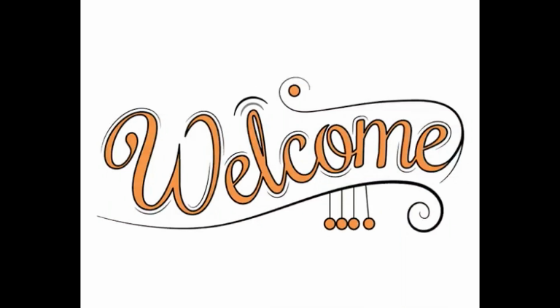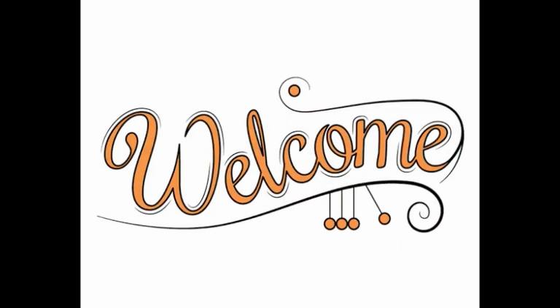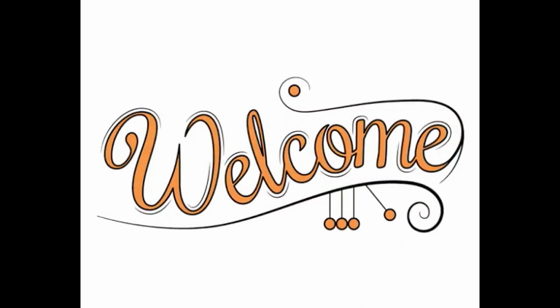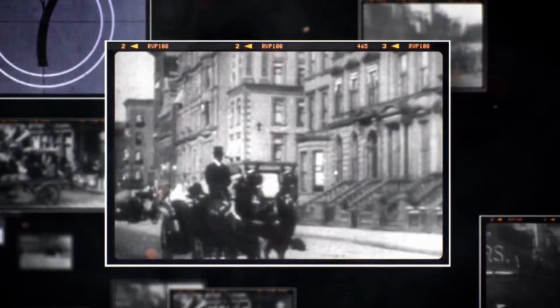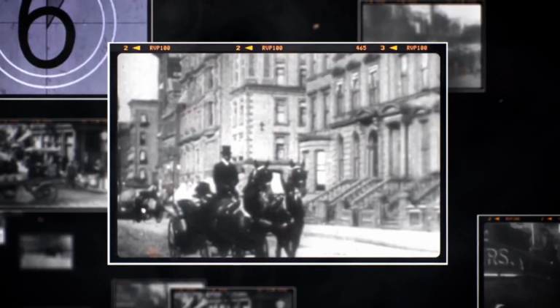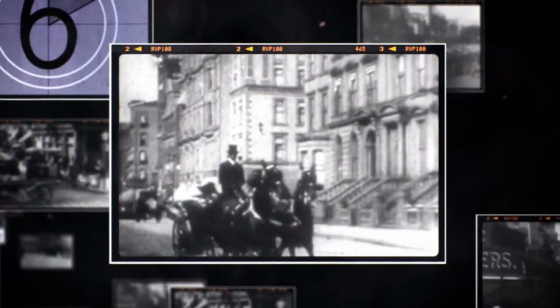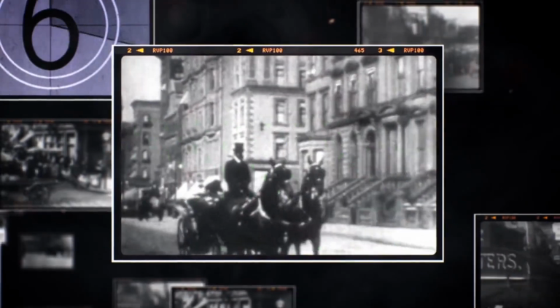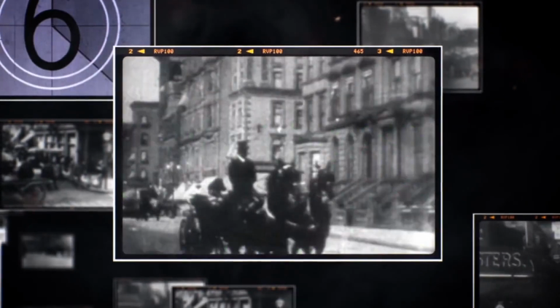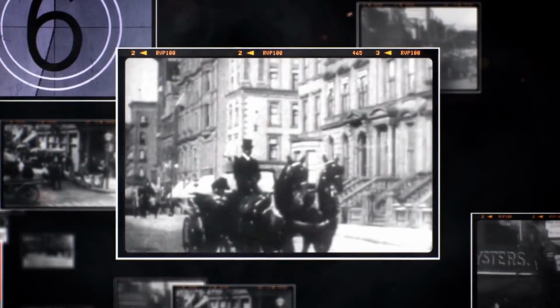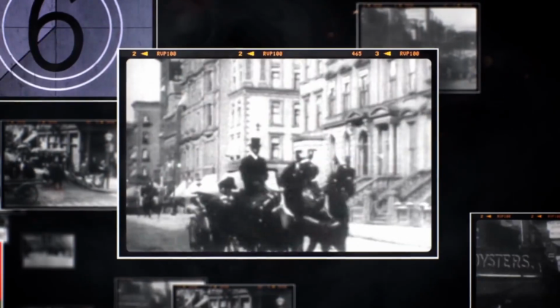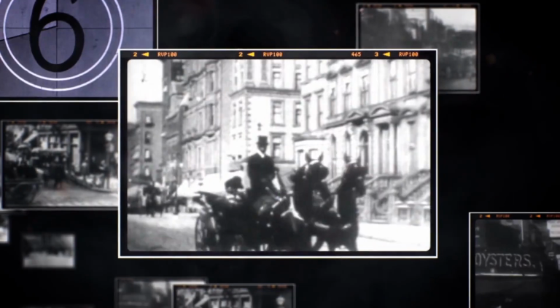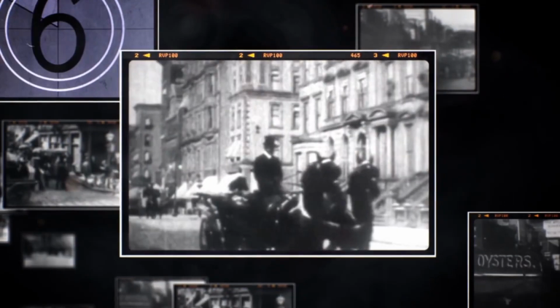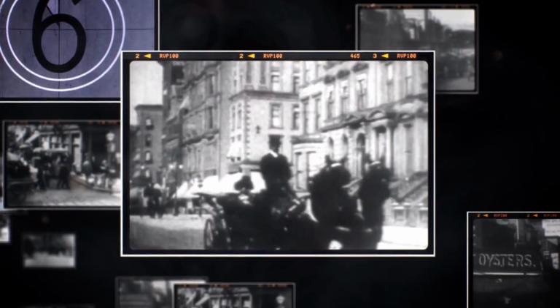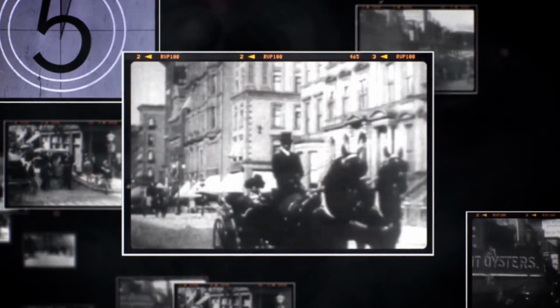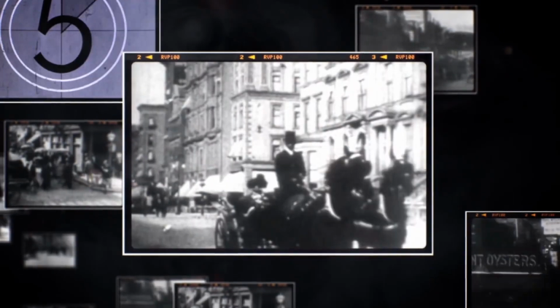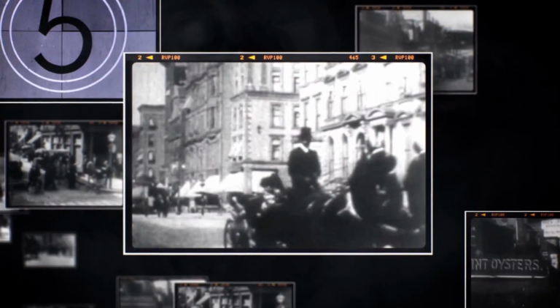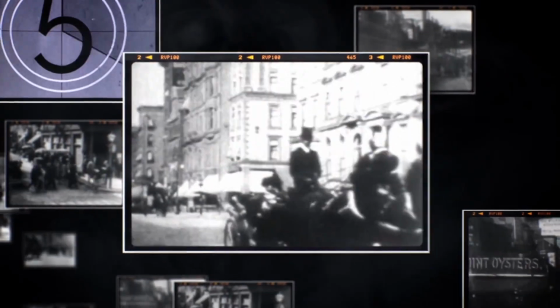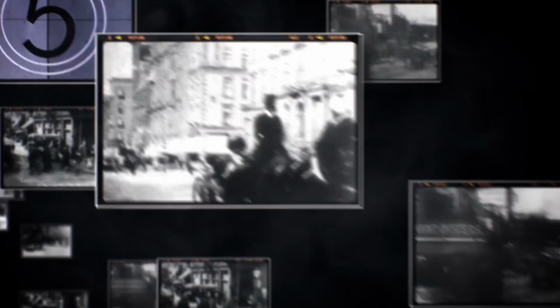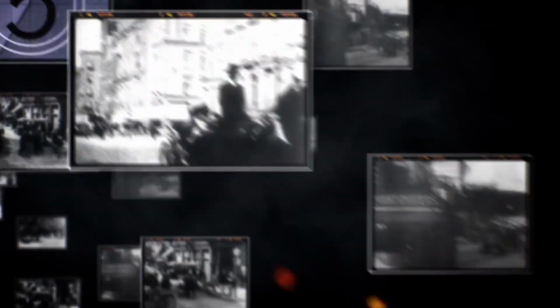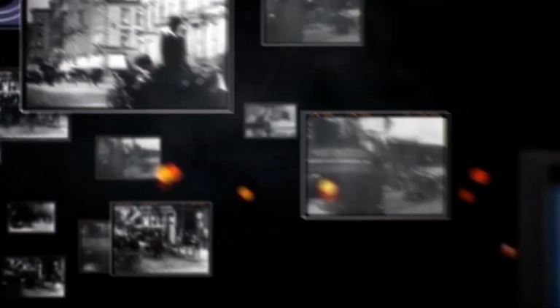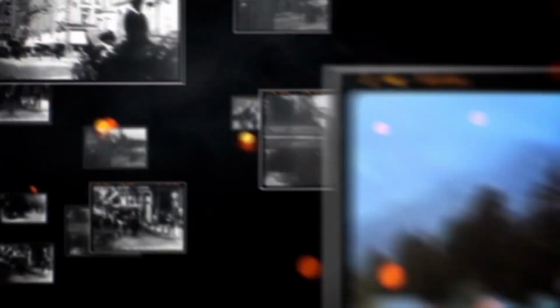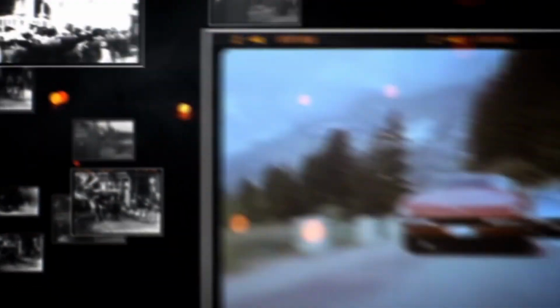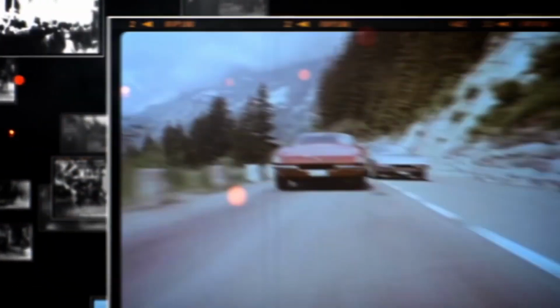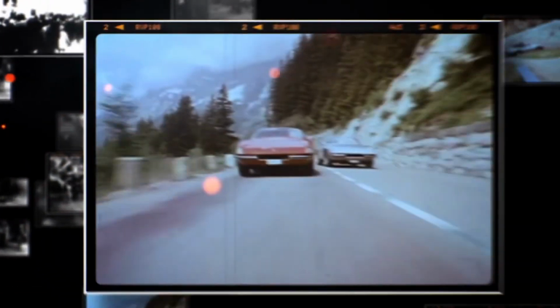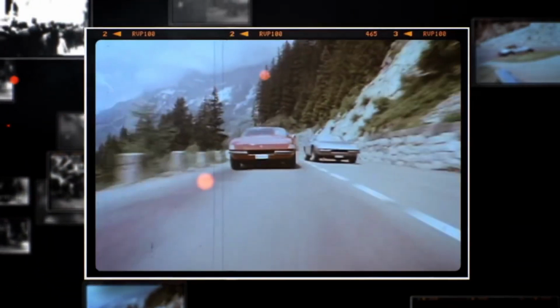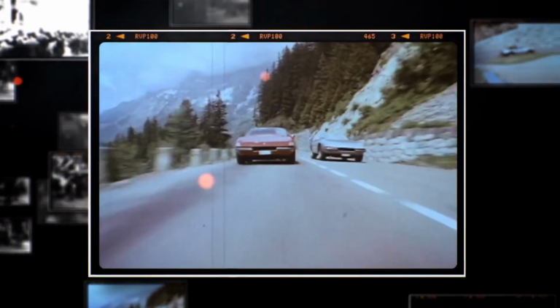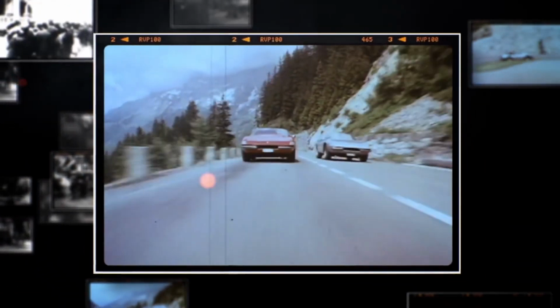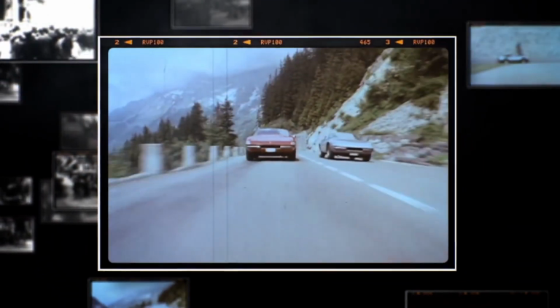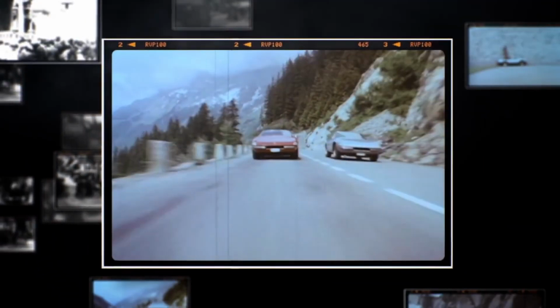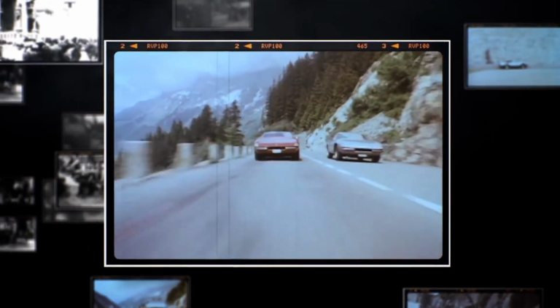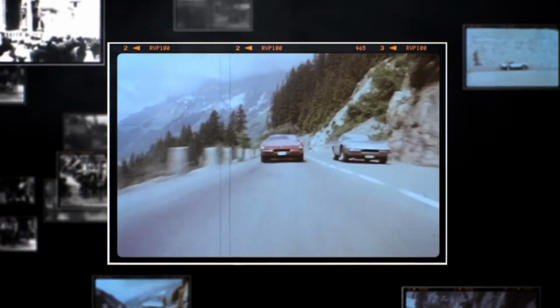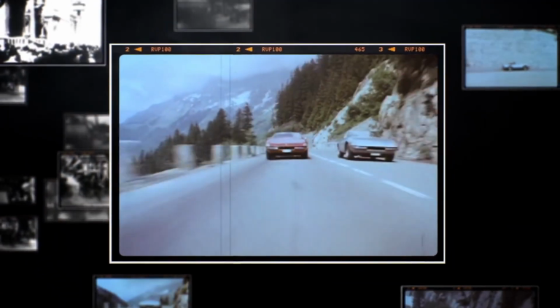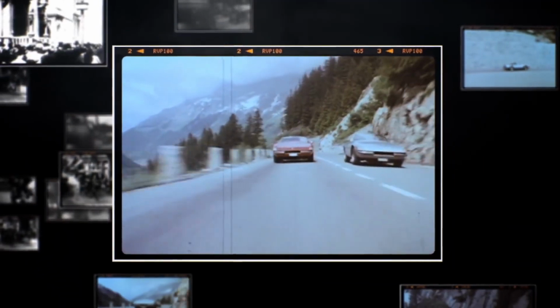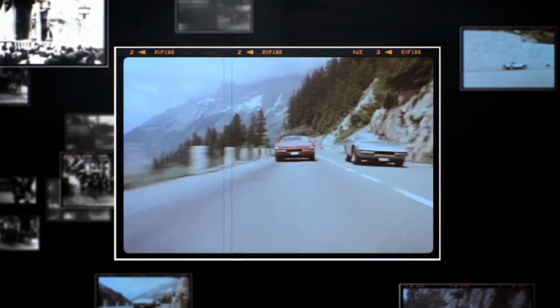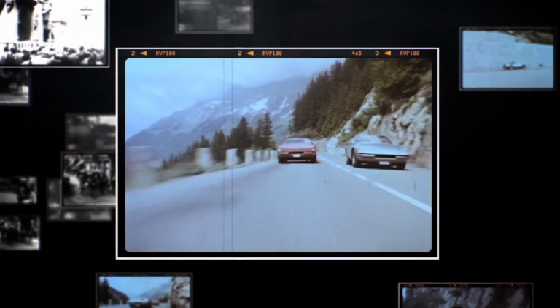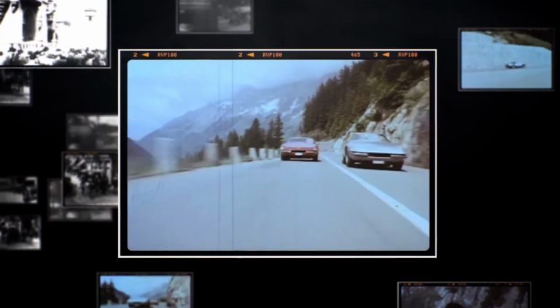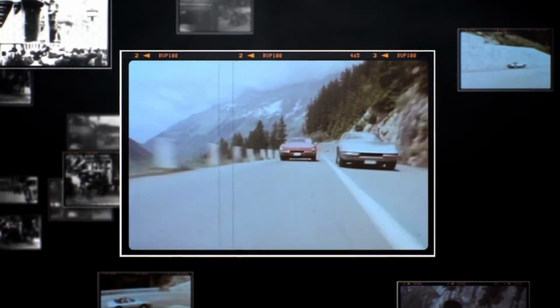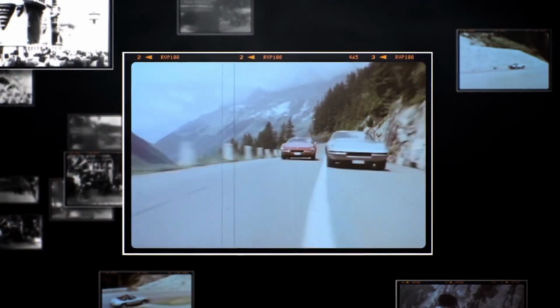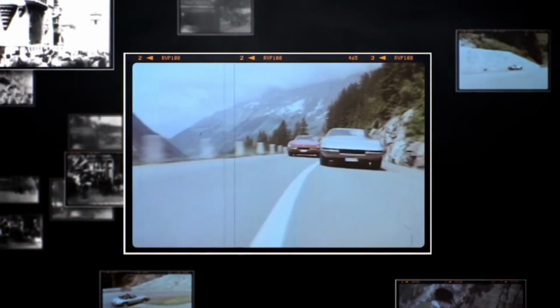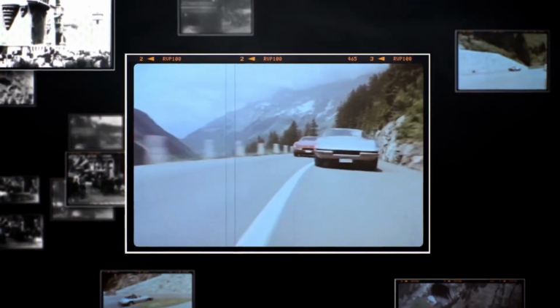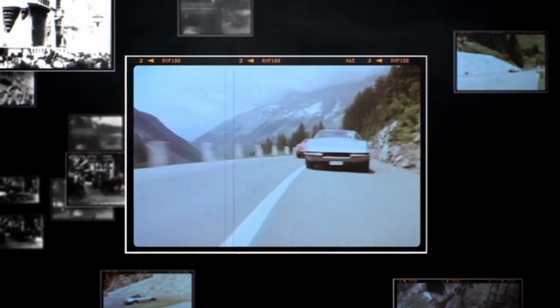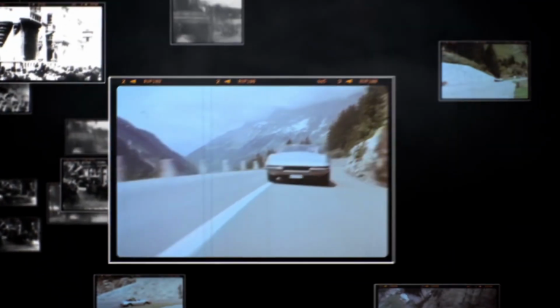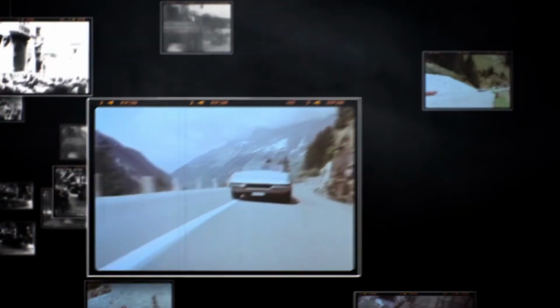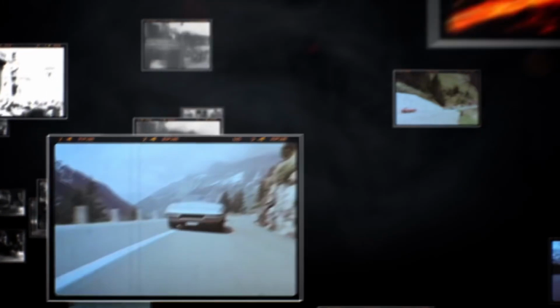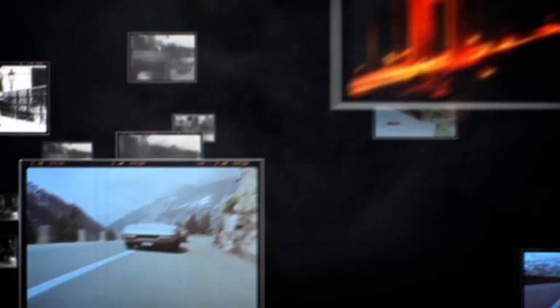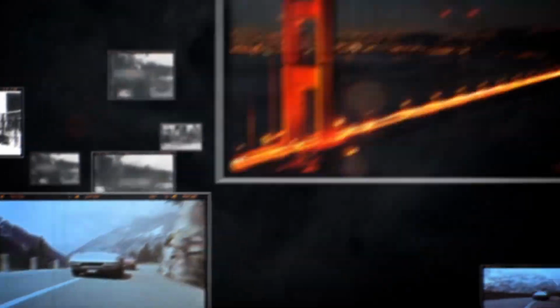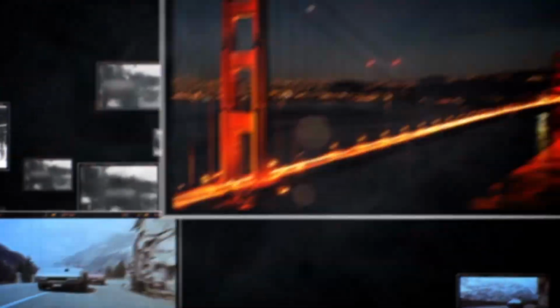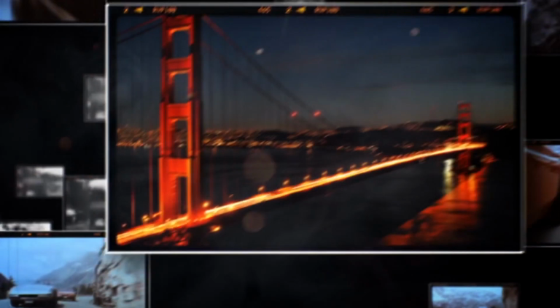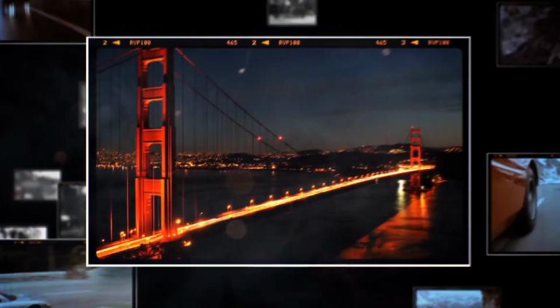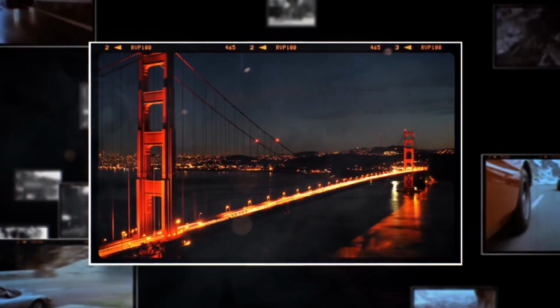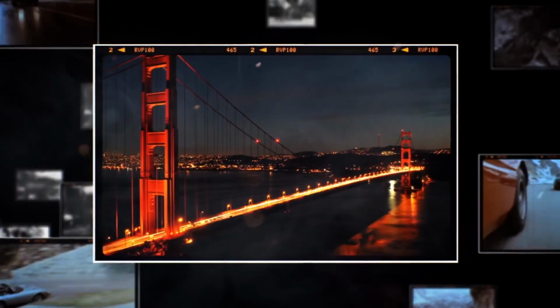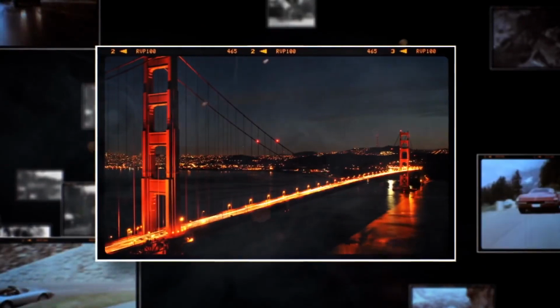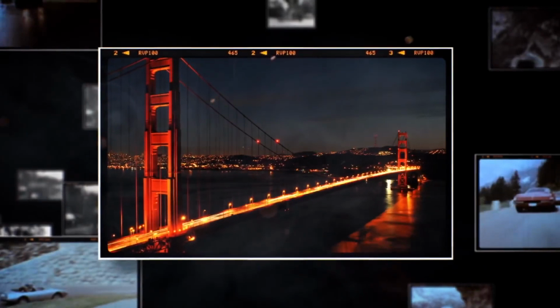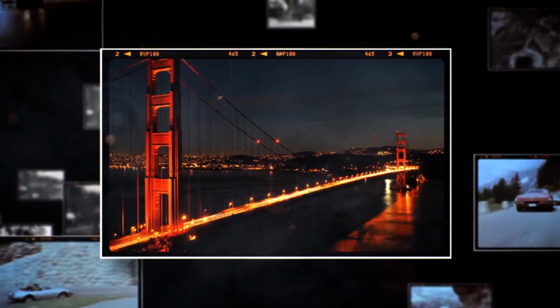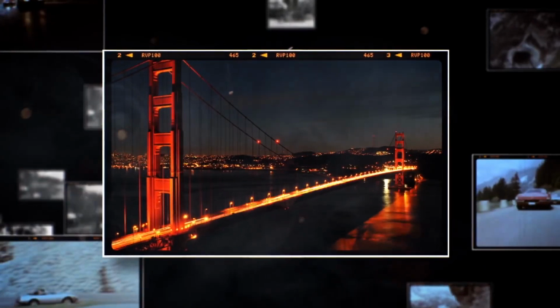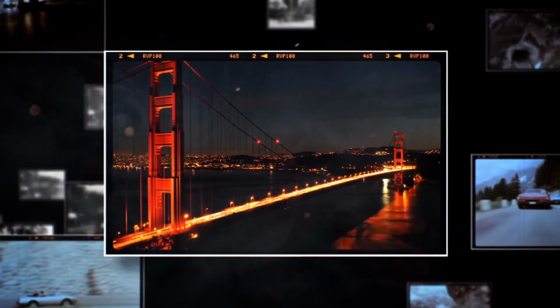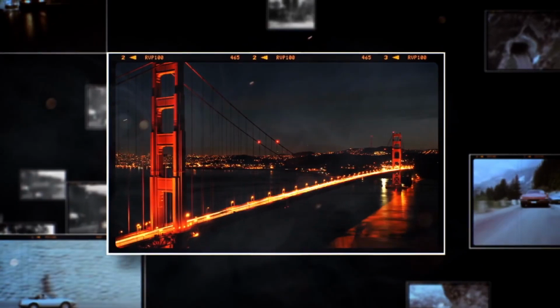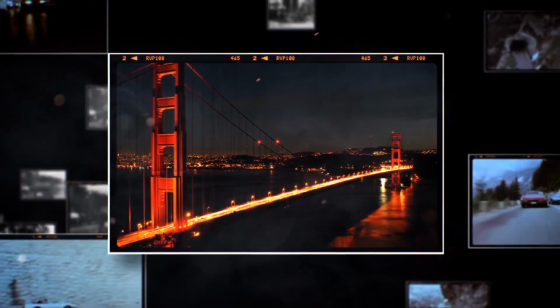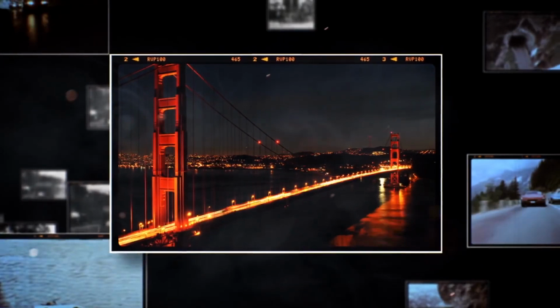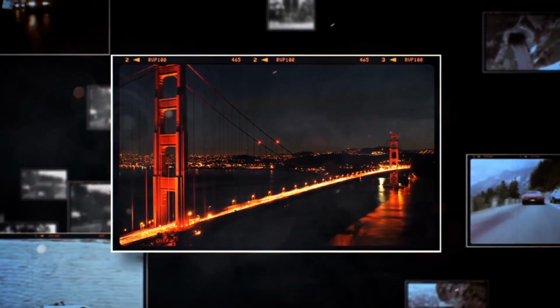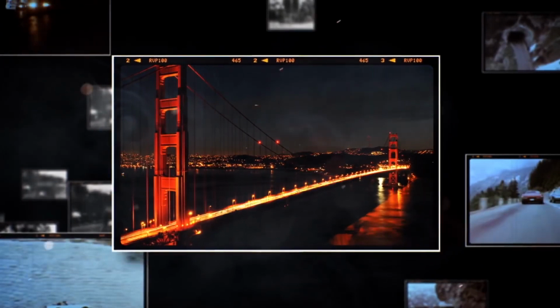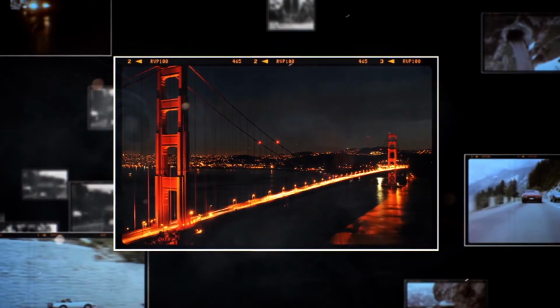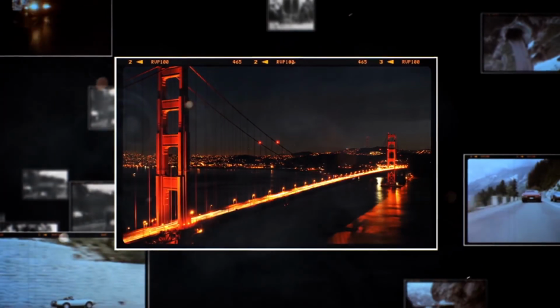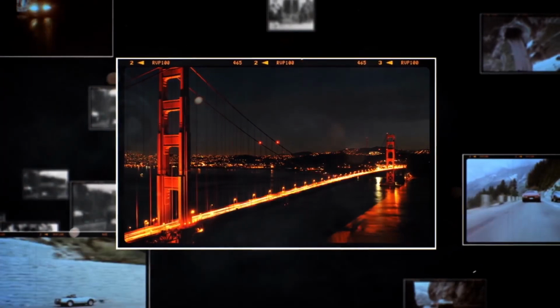Hello friends. My name is DK and in this video, I am gonna talk about laser projectors.